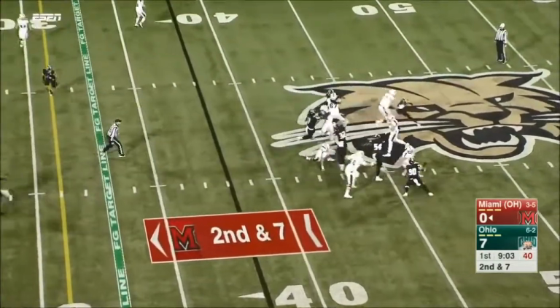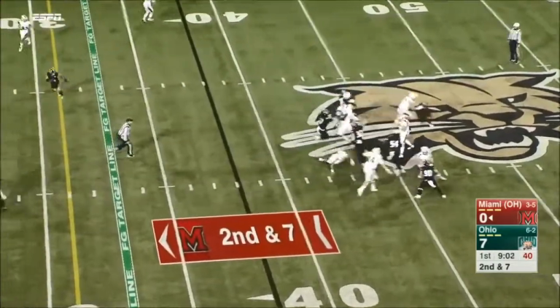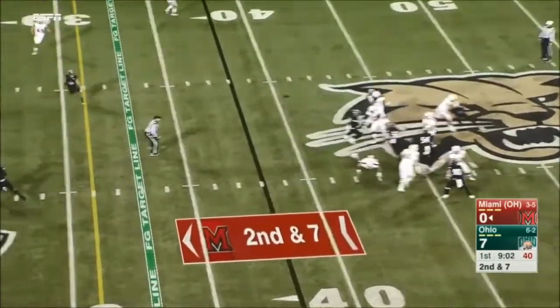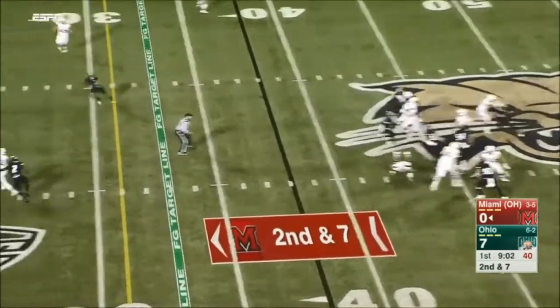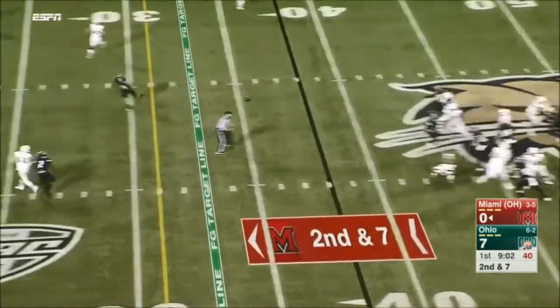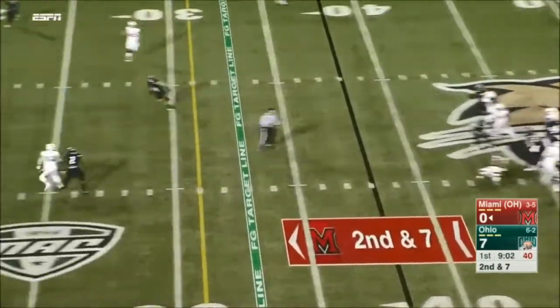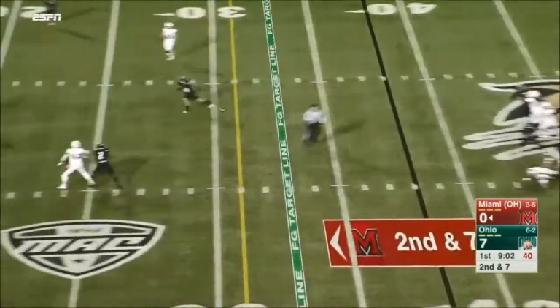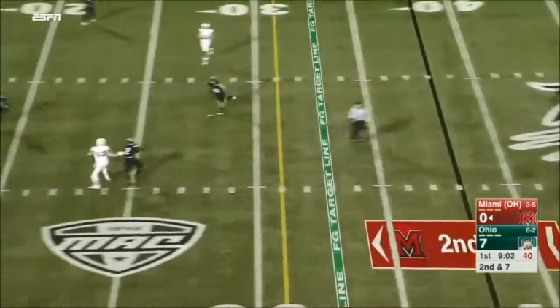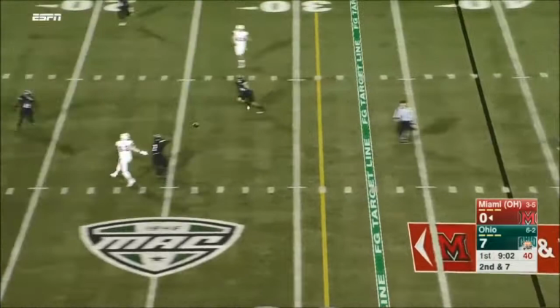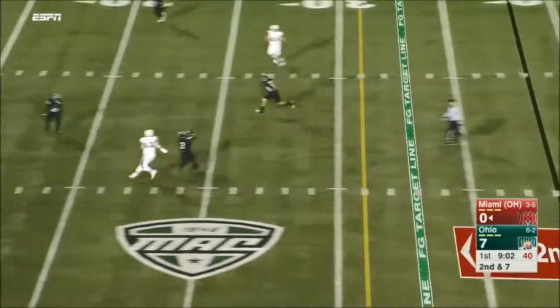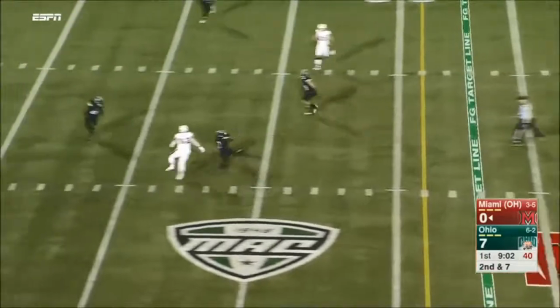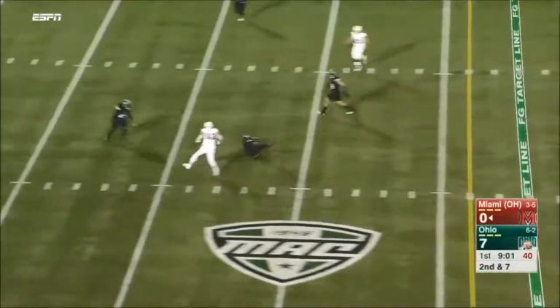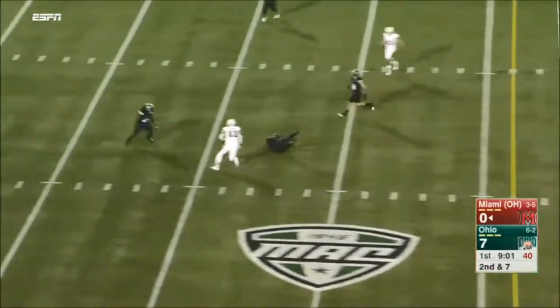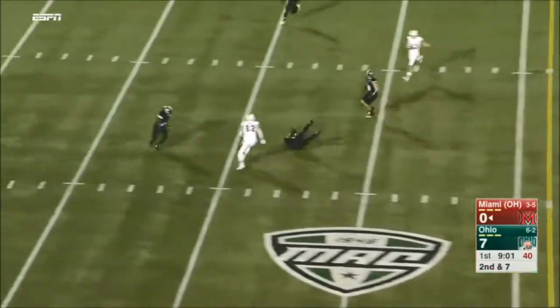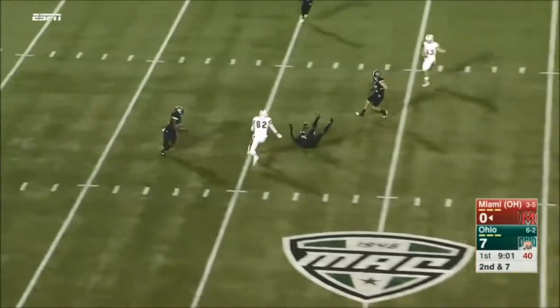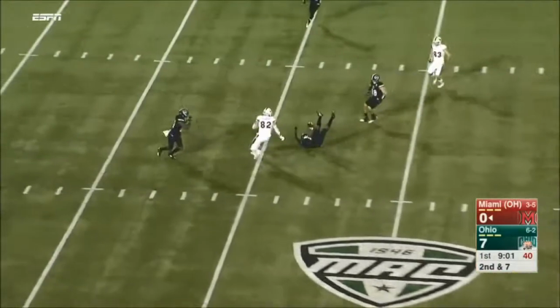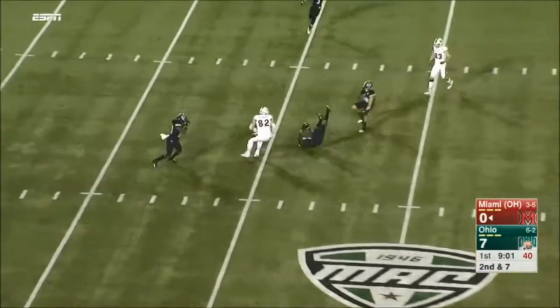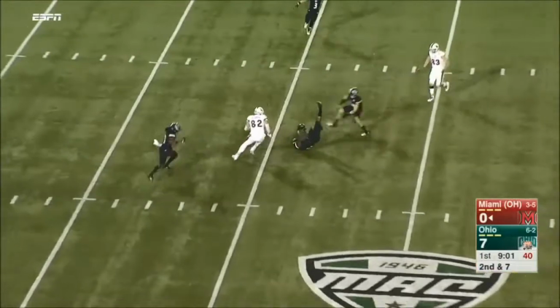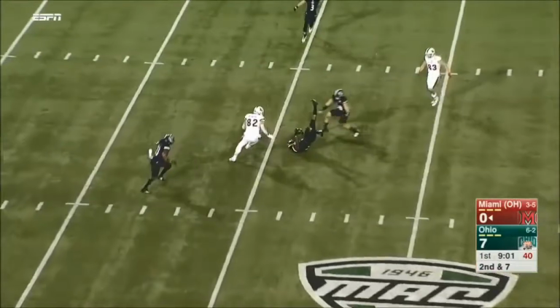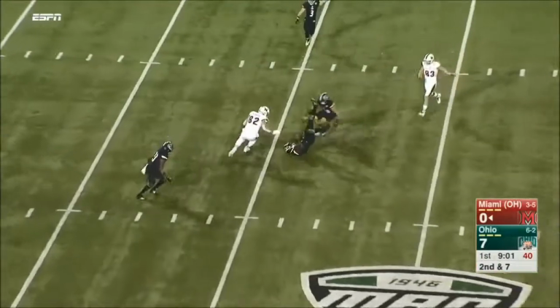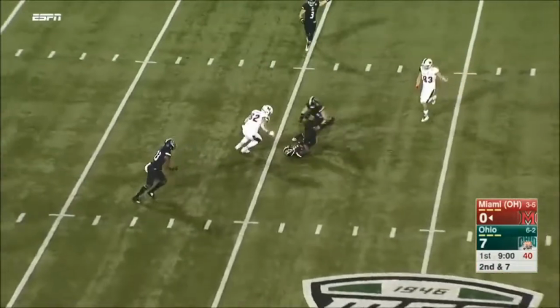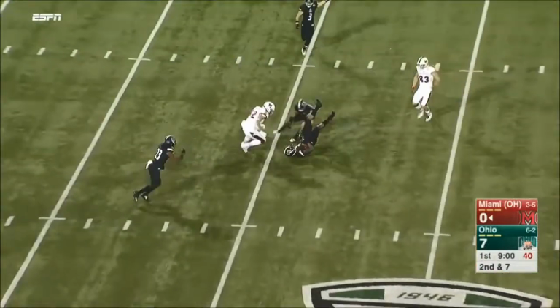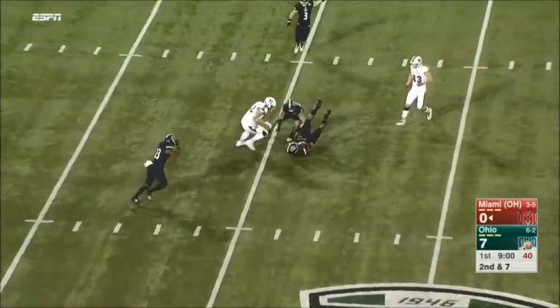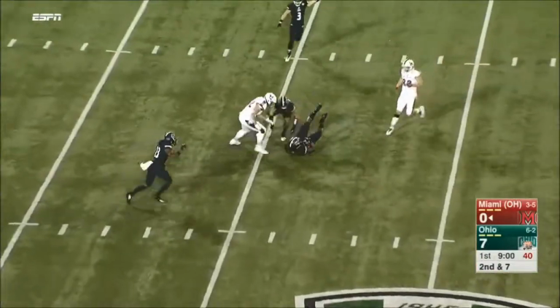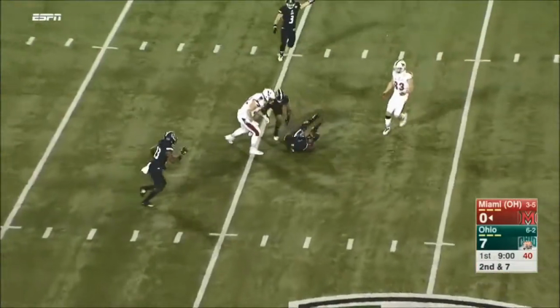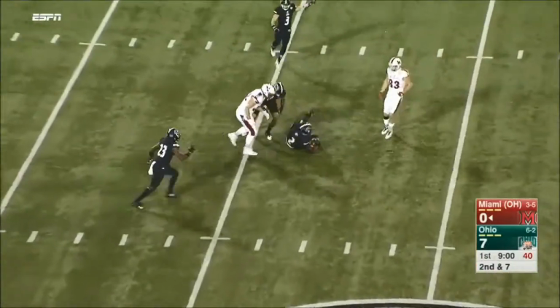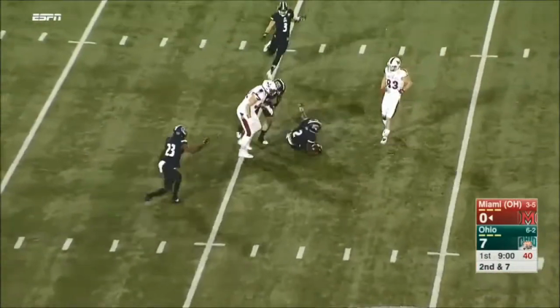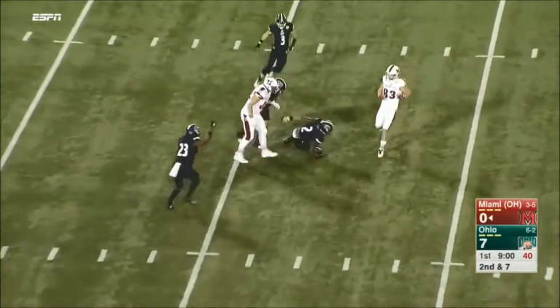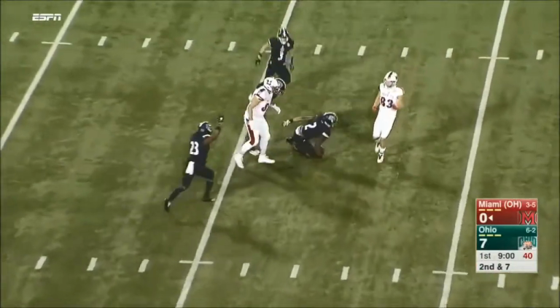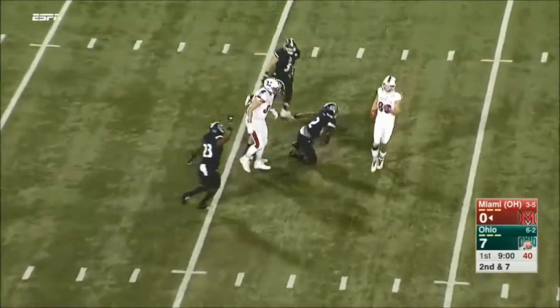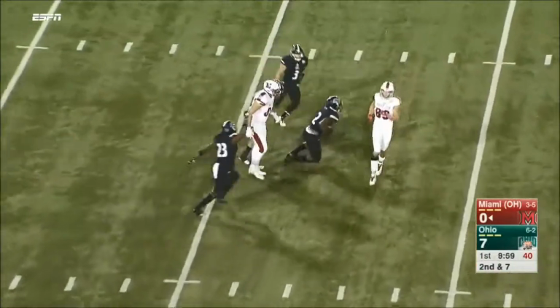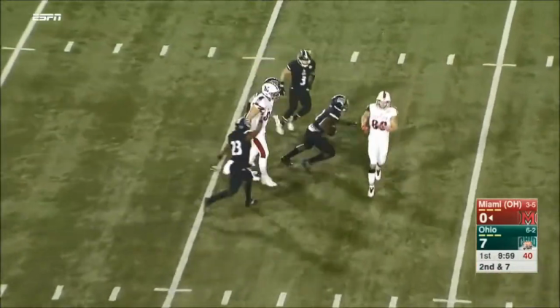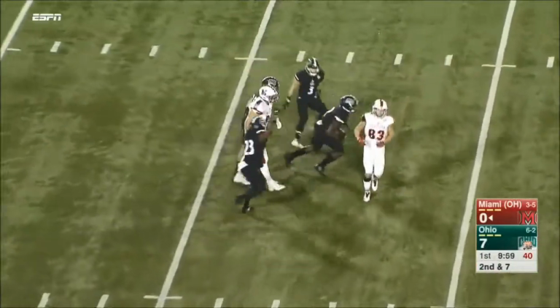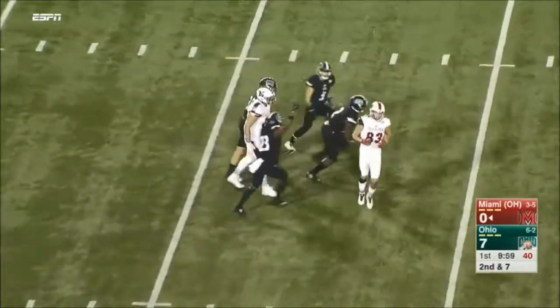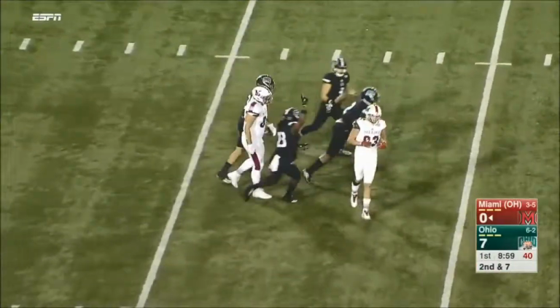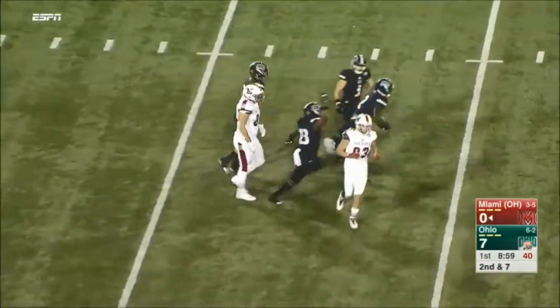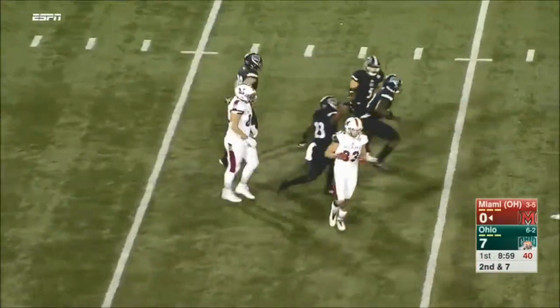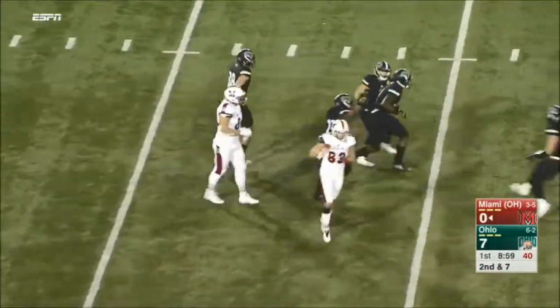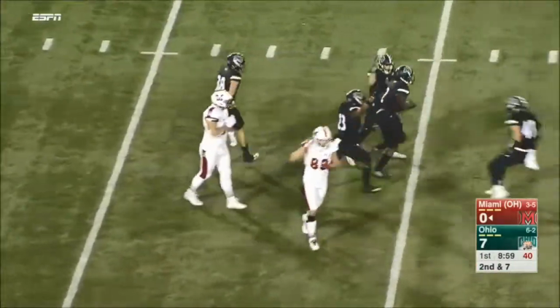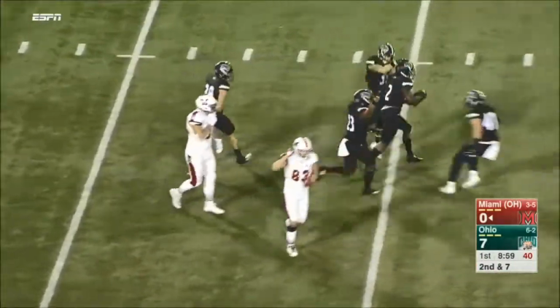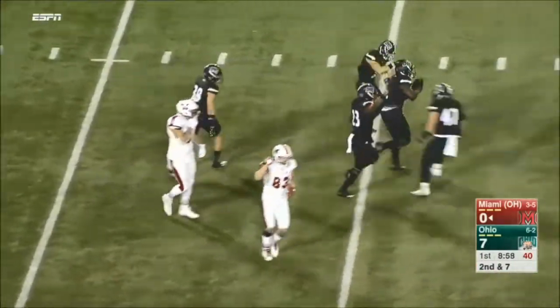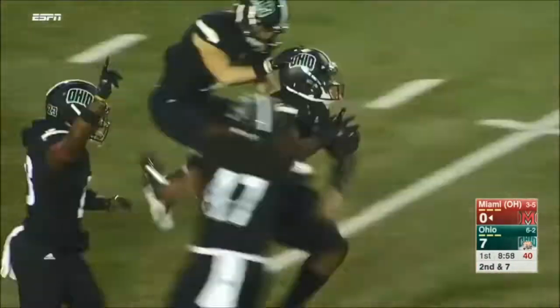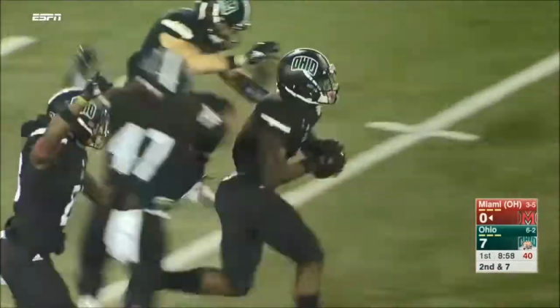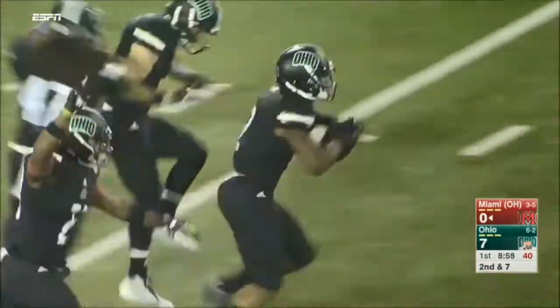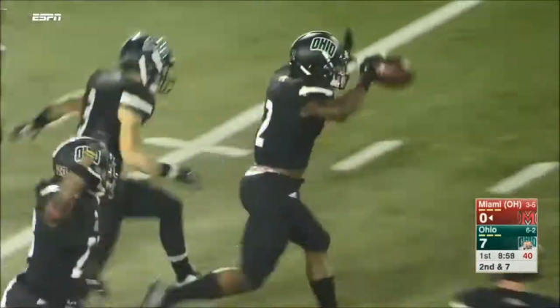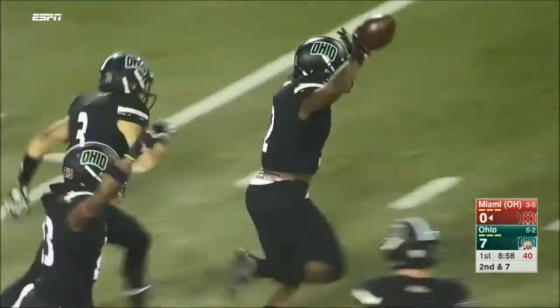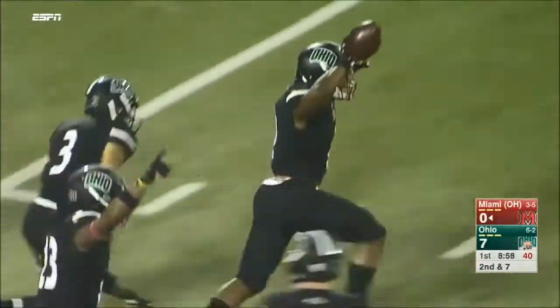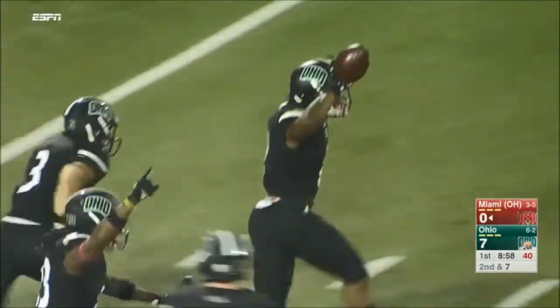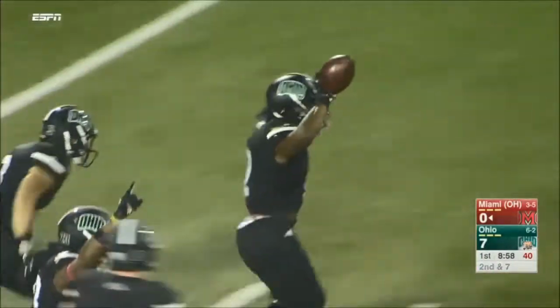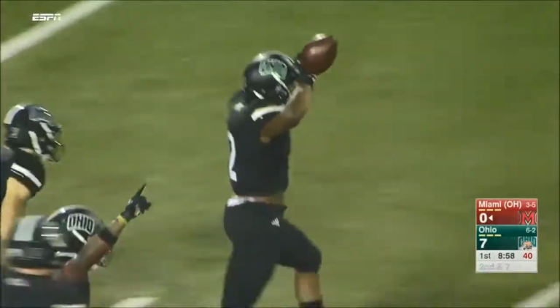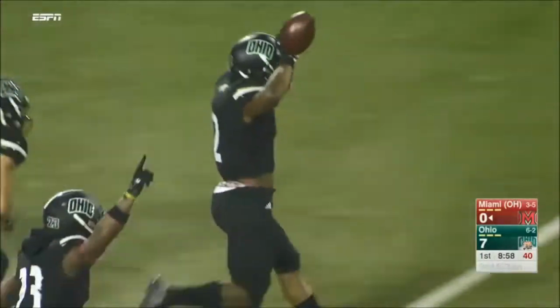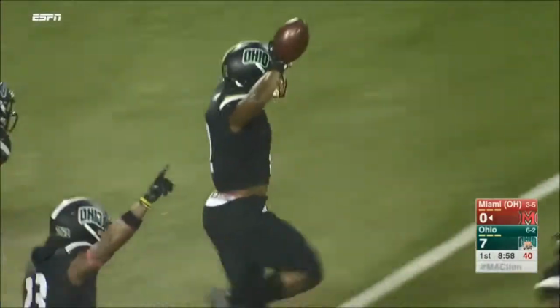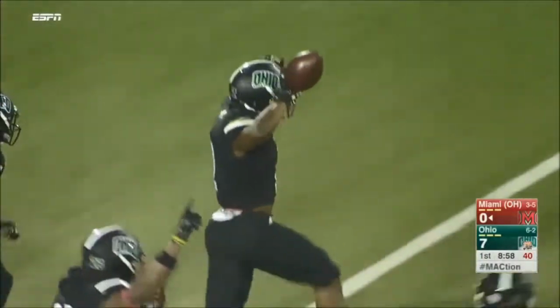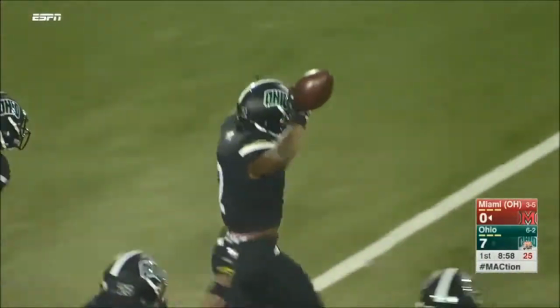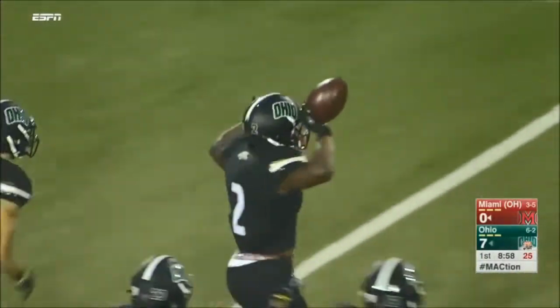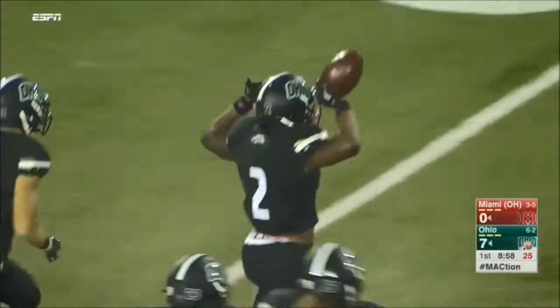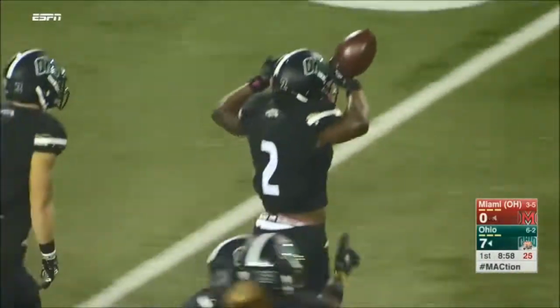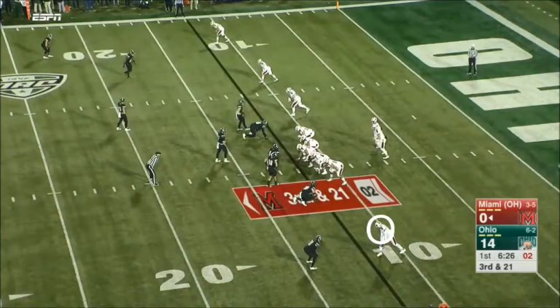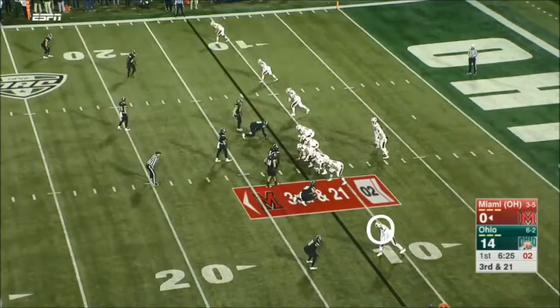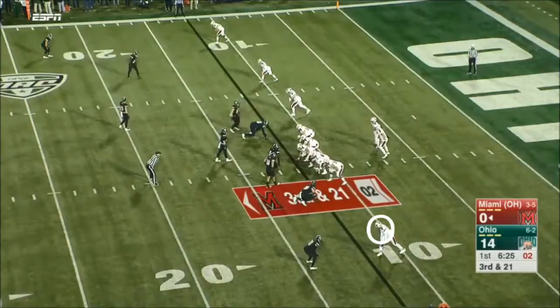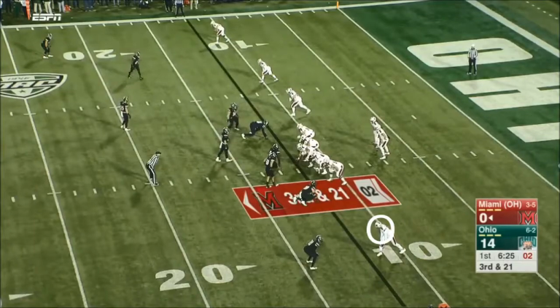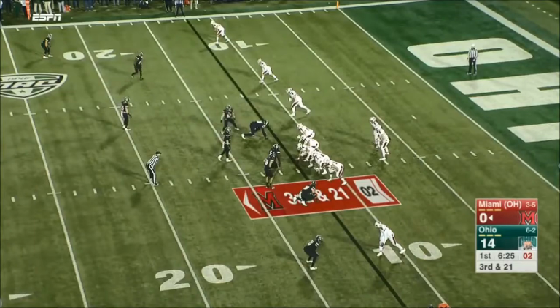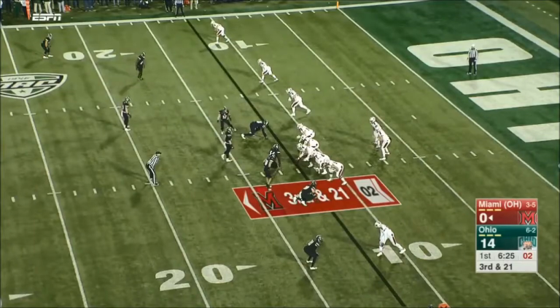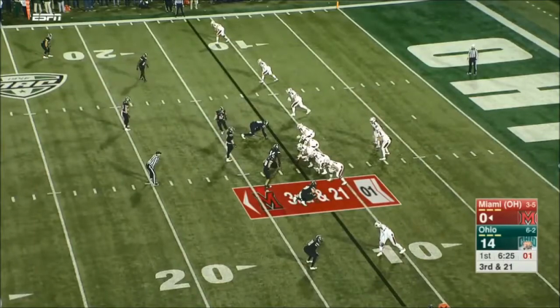Second down, play fake. Ball — look out, it is intercepted. Picked off by Javon Hagan in their territory.